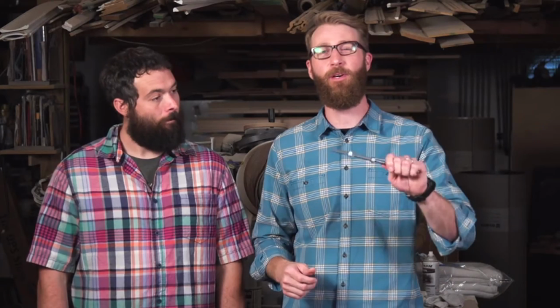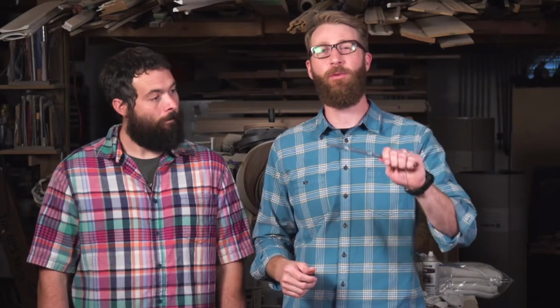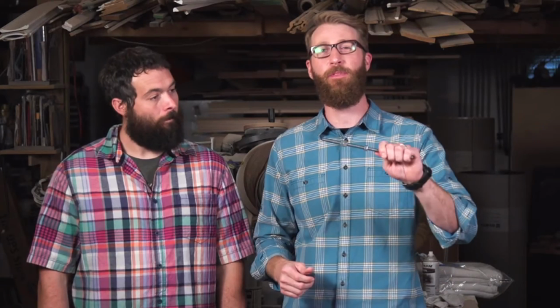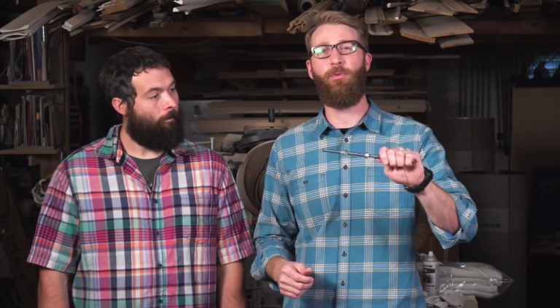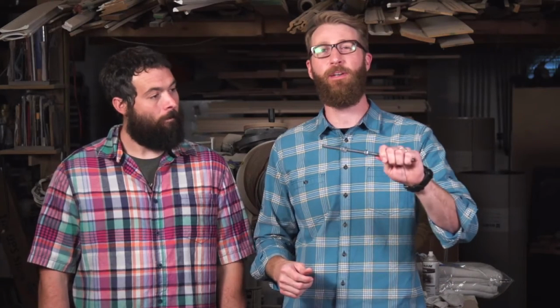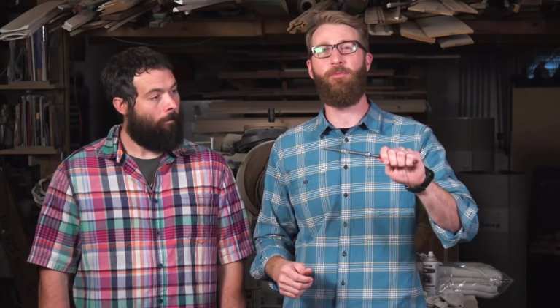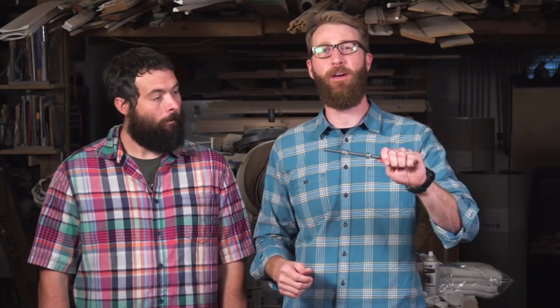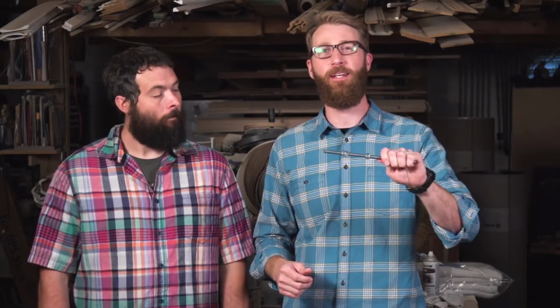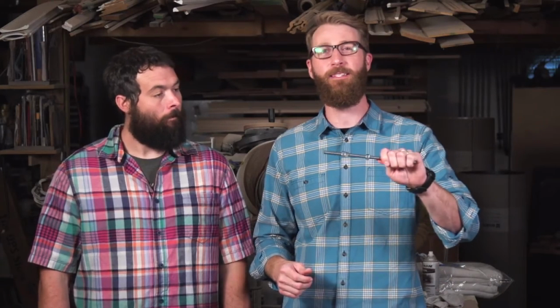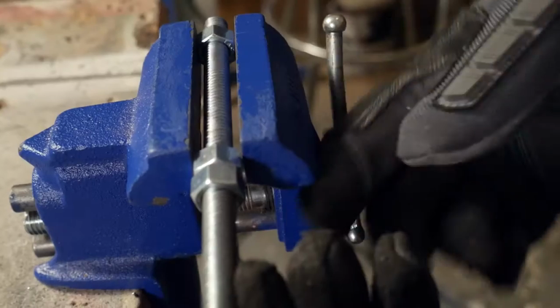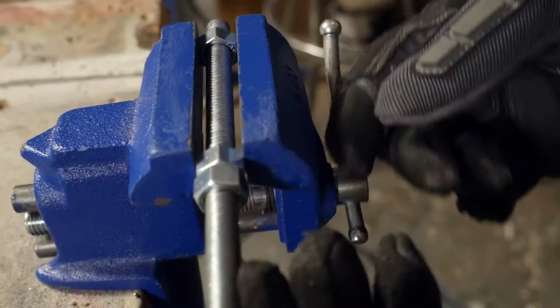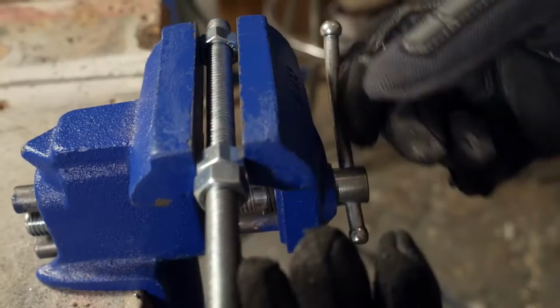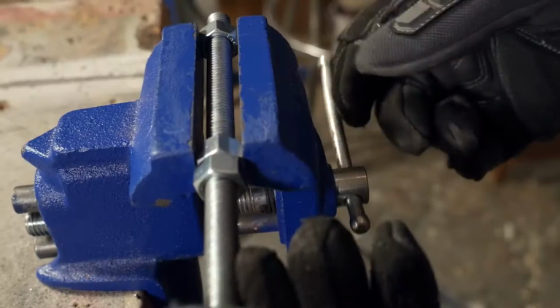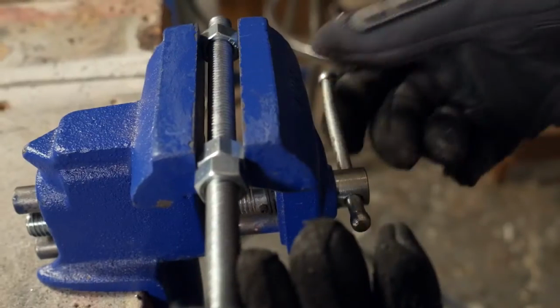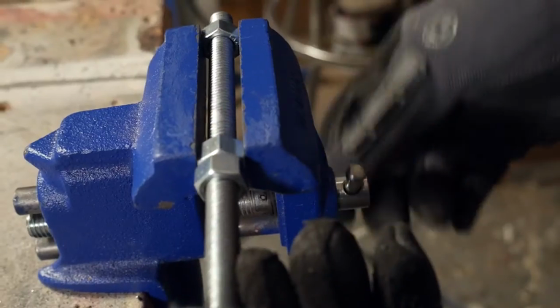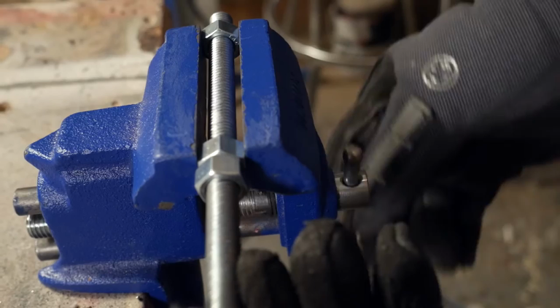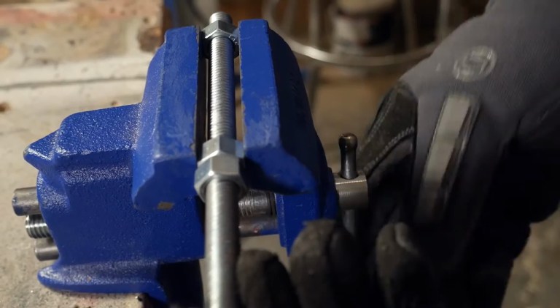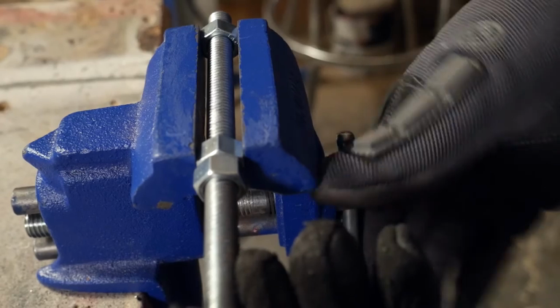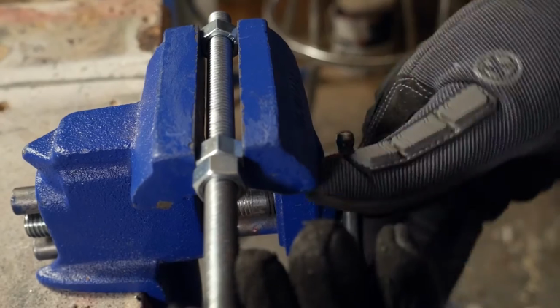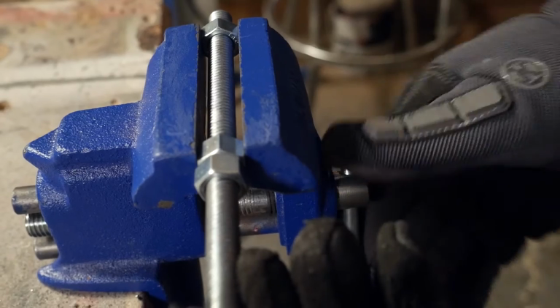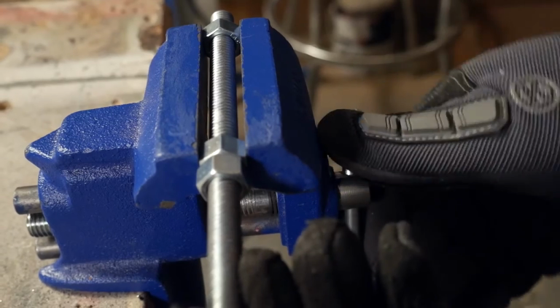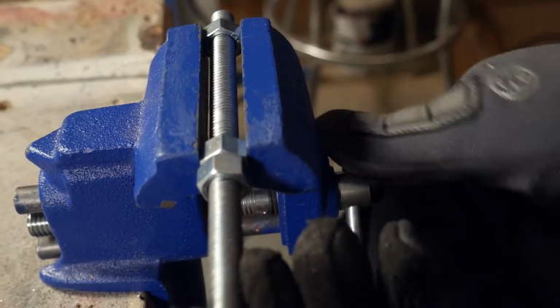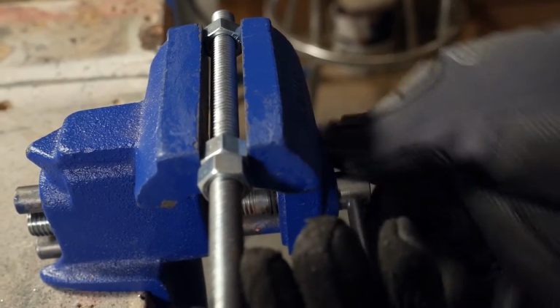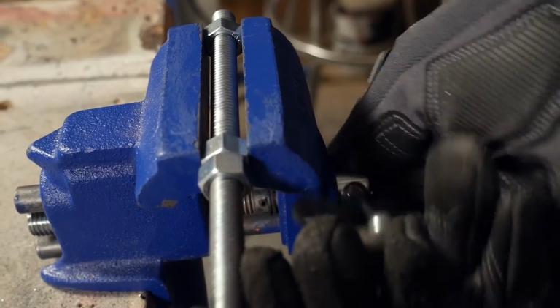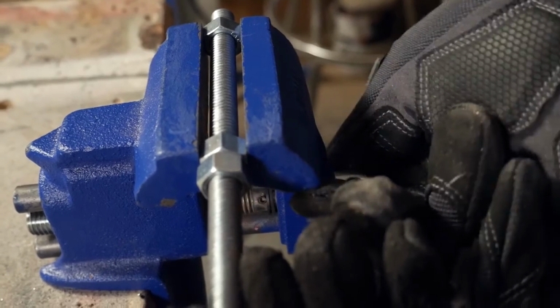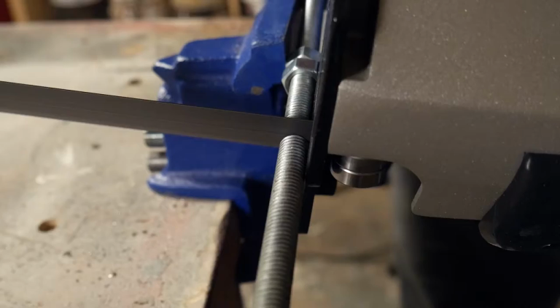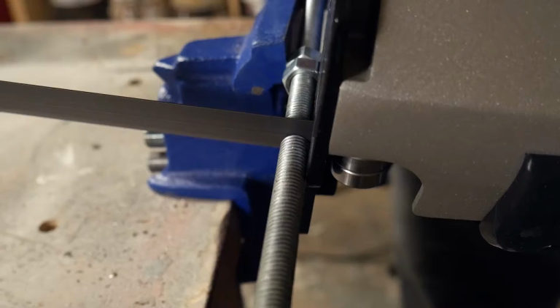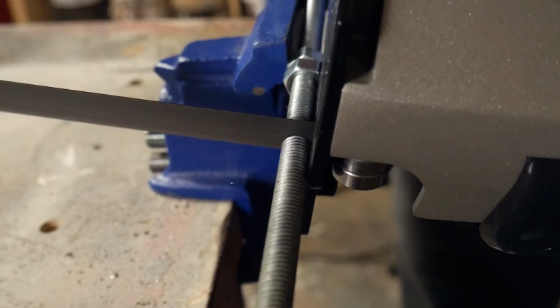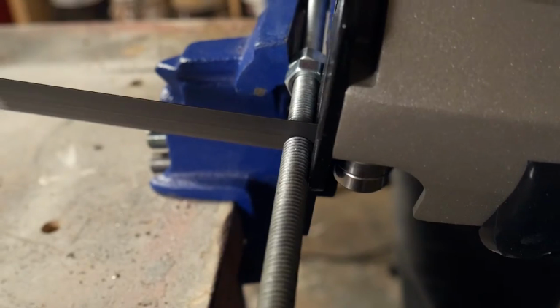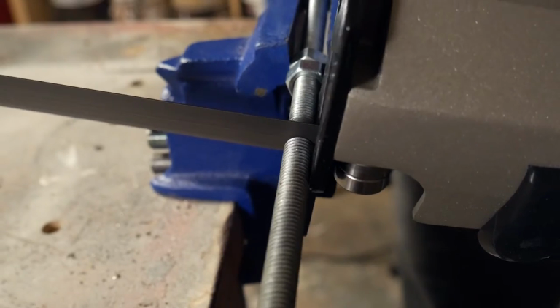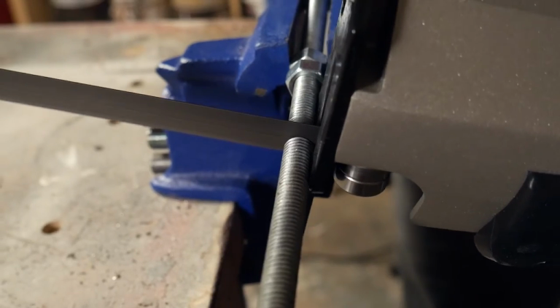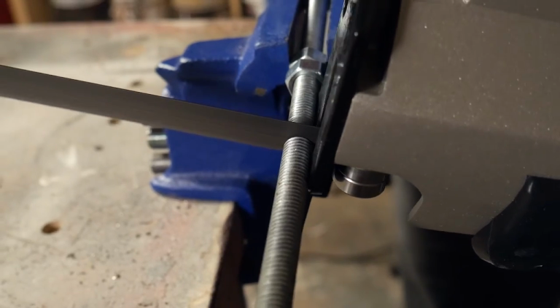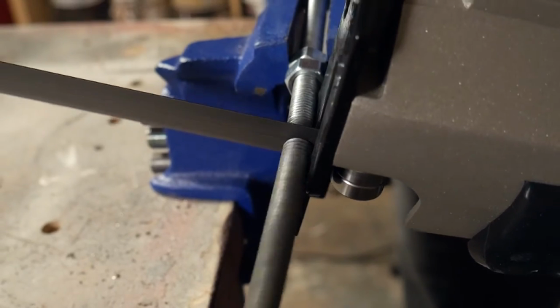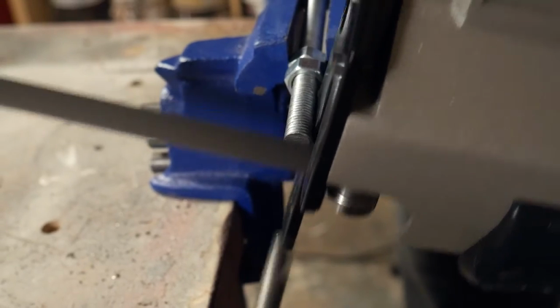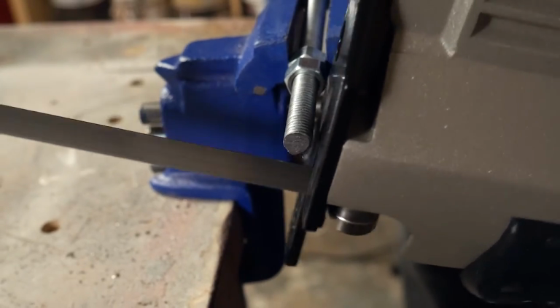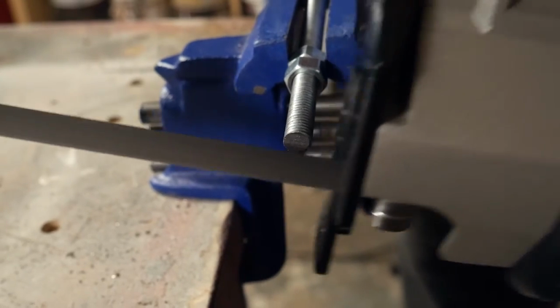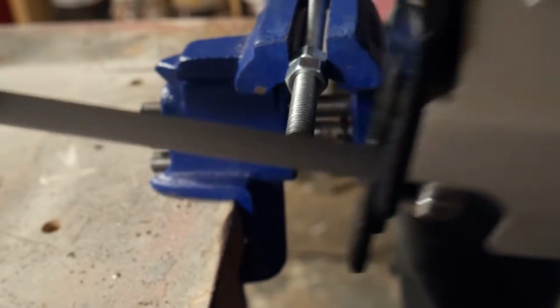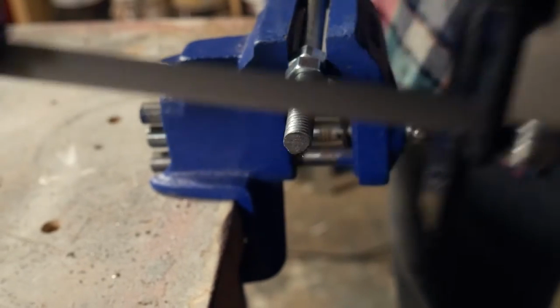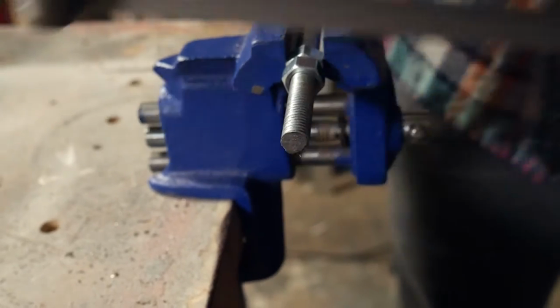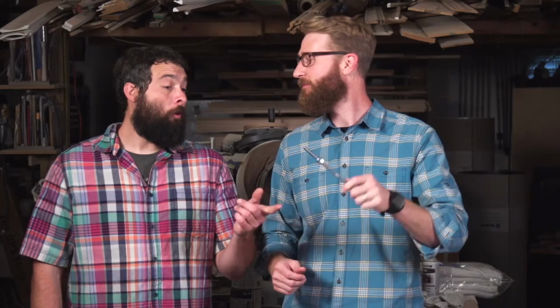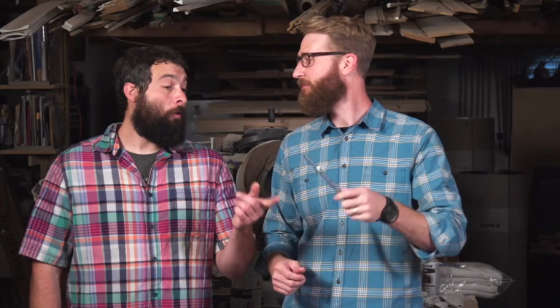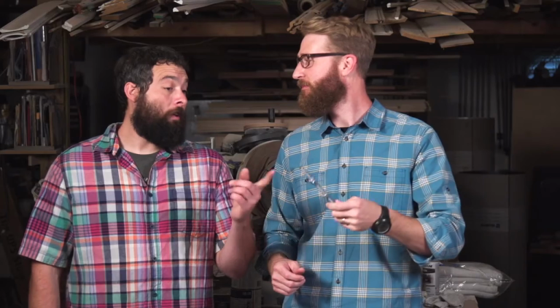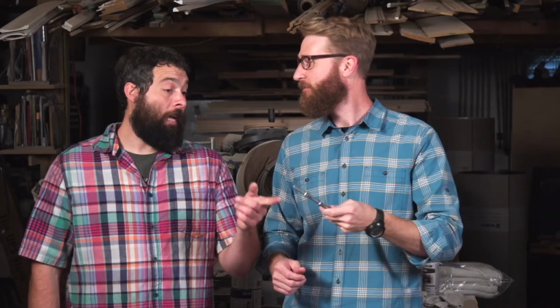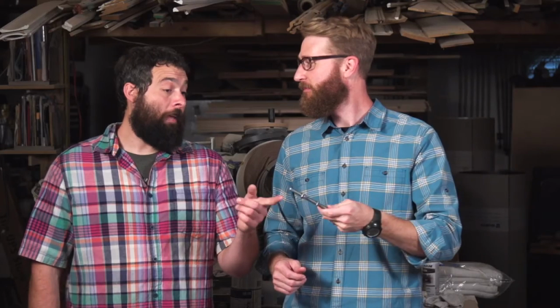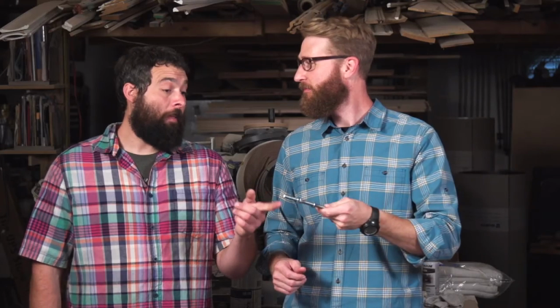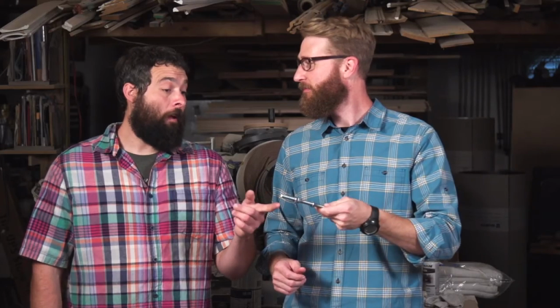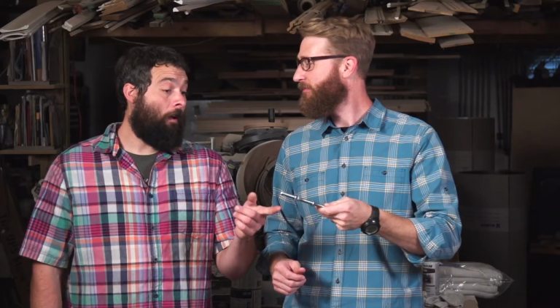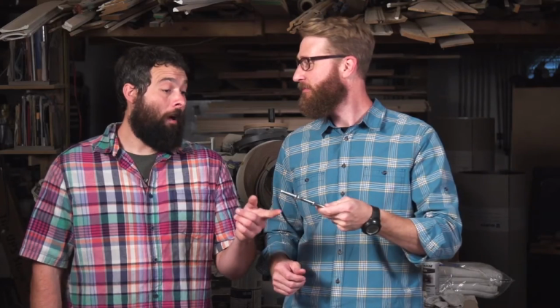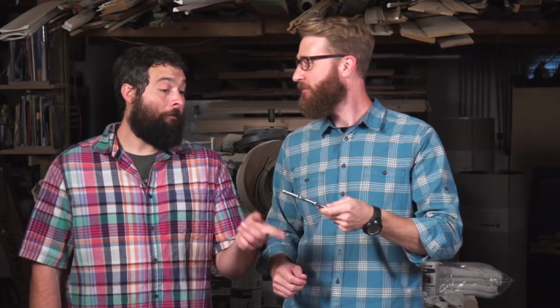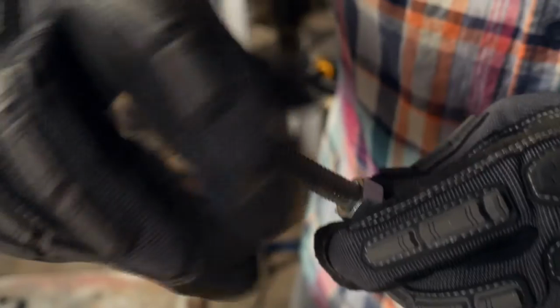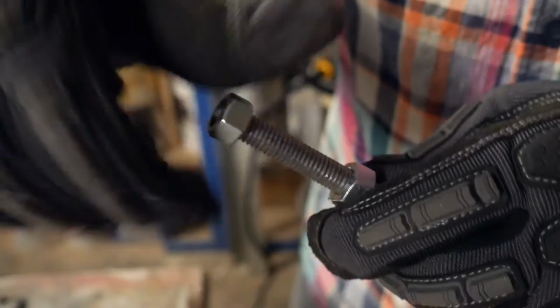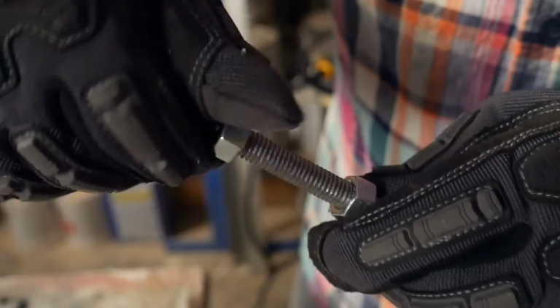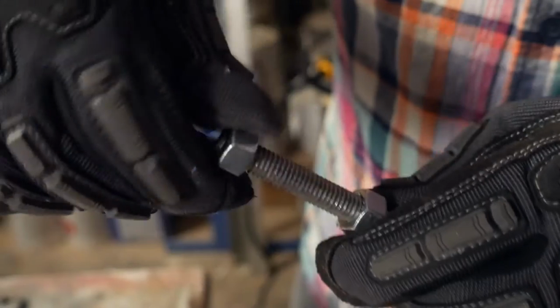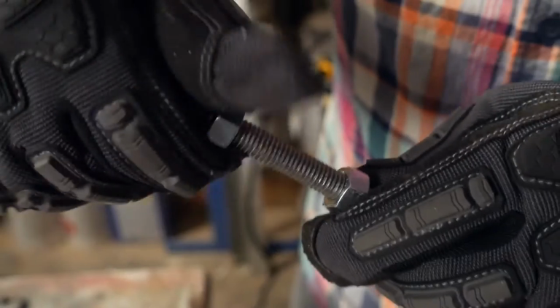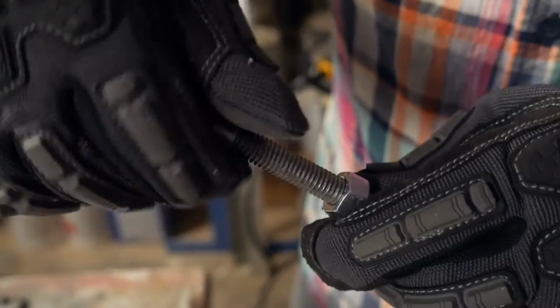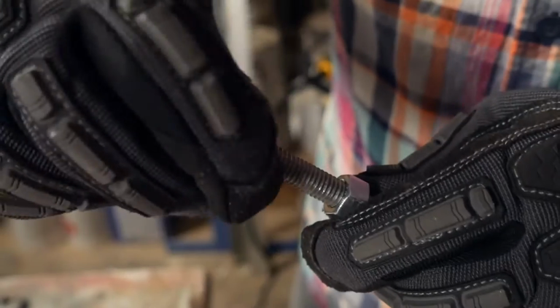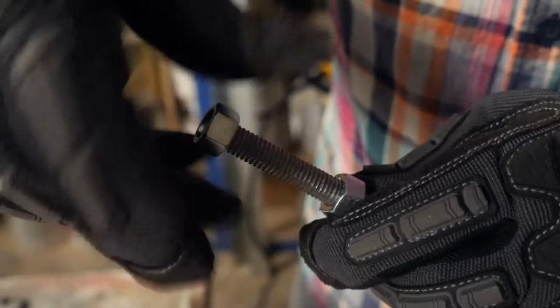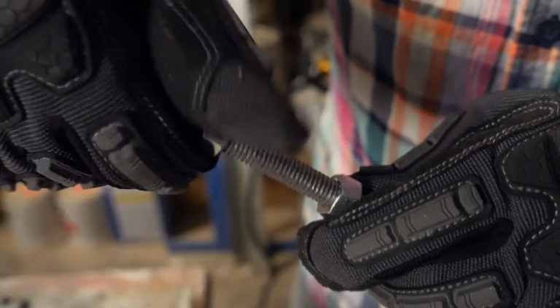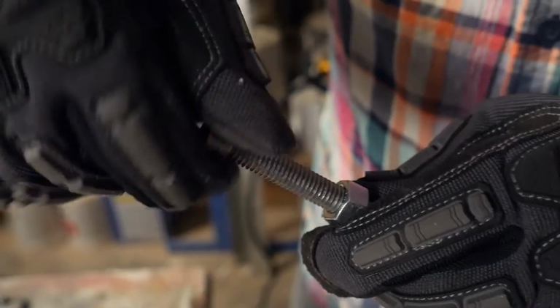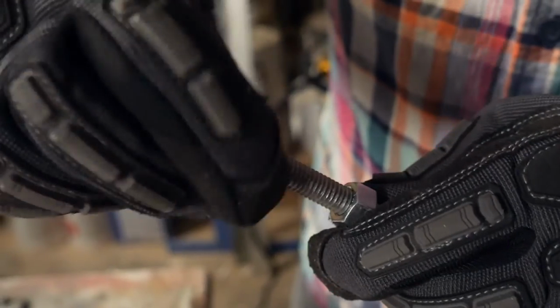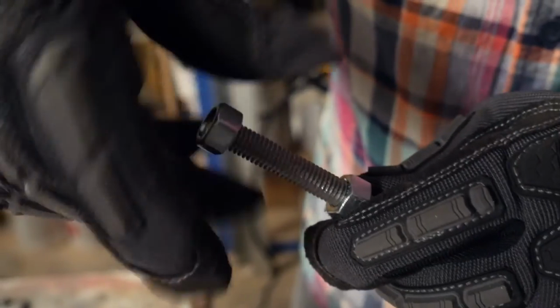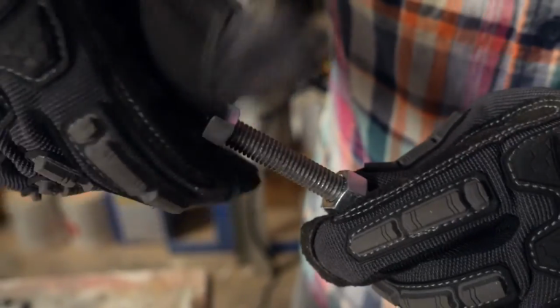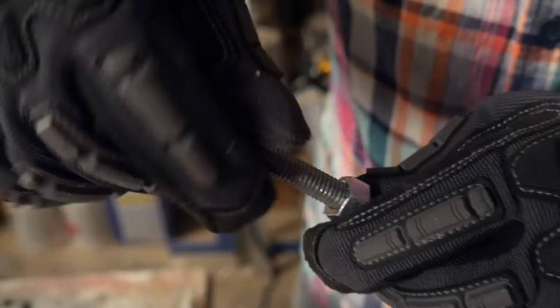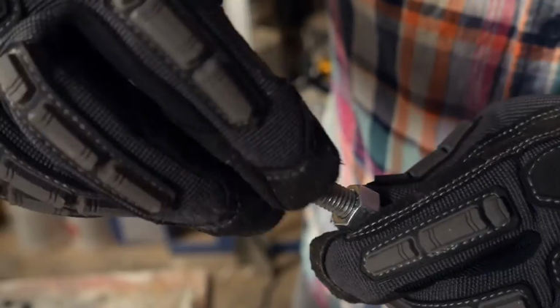When working with threaded rod, use two nuts to protect the threads when clamping it in the vise. Also, when you take the nut off, it helps remove the burr from when you cut it.